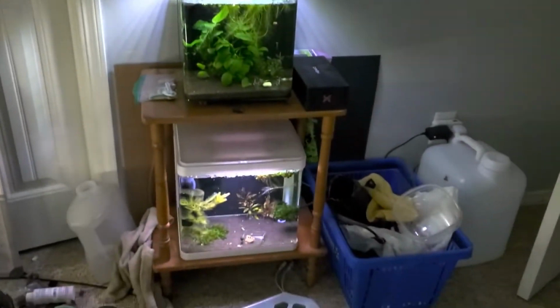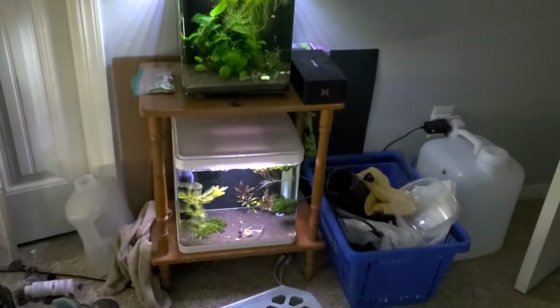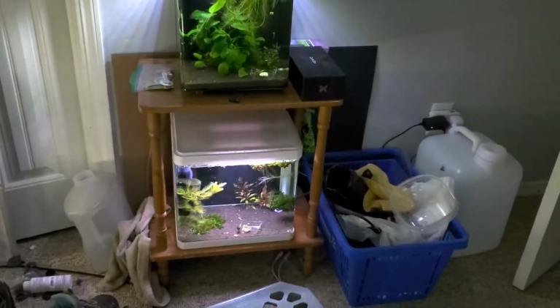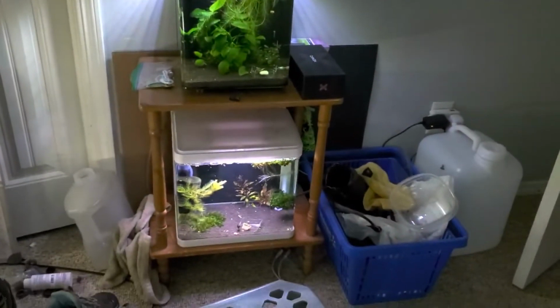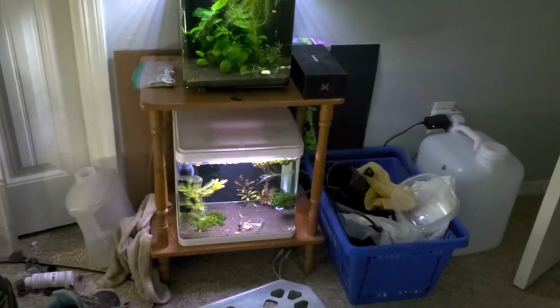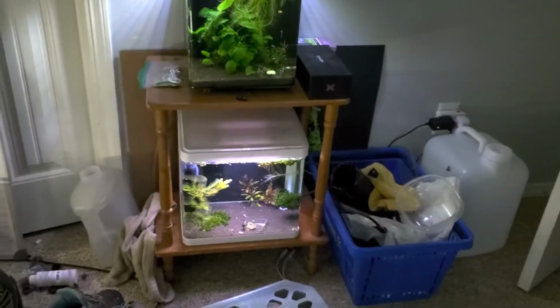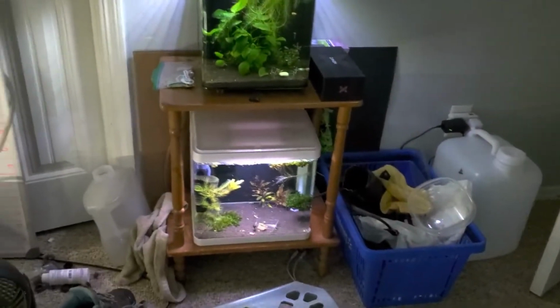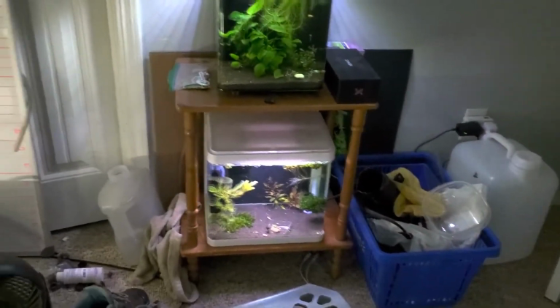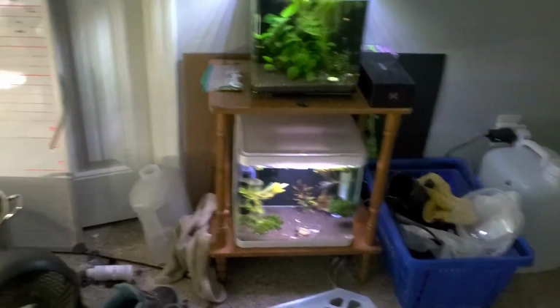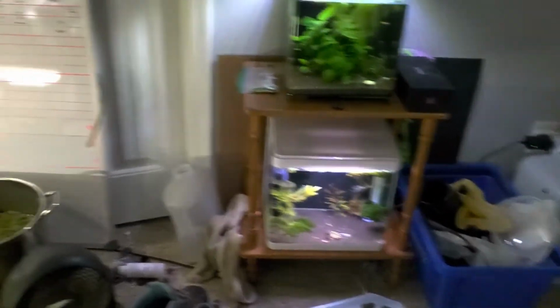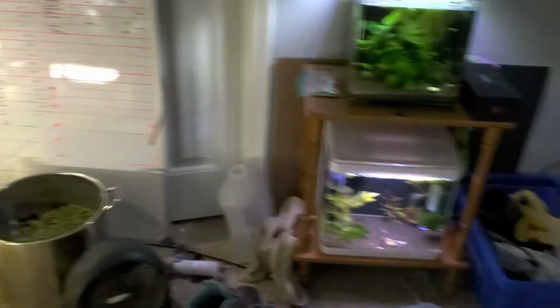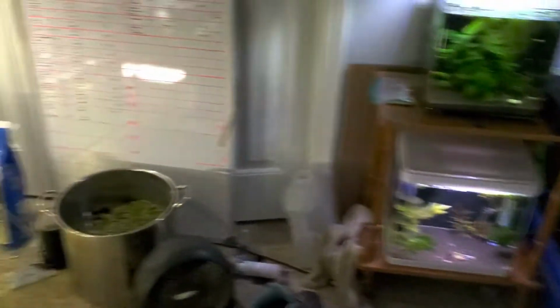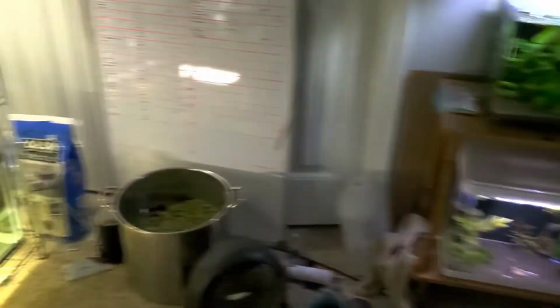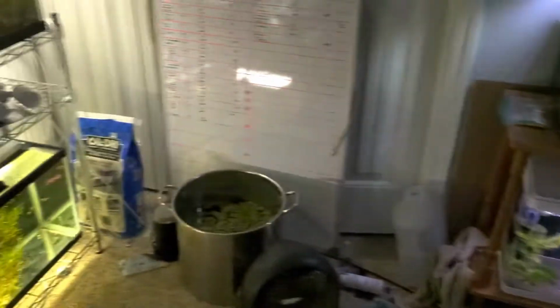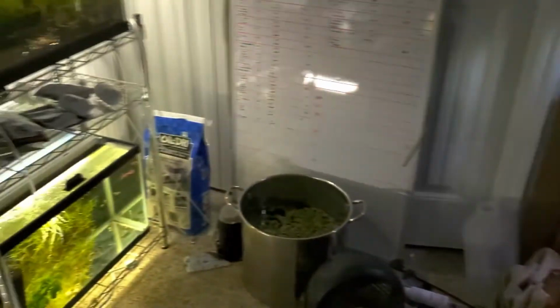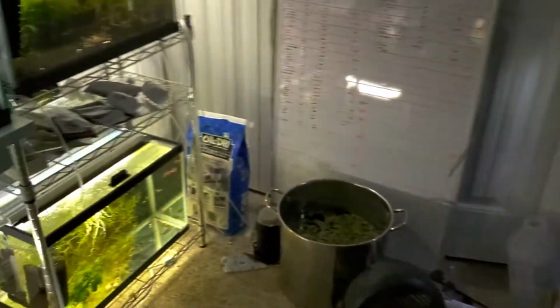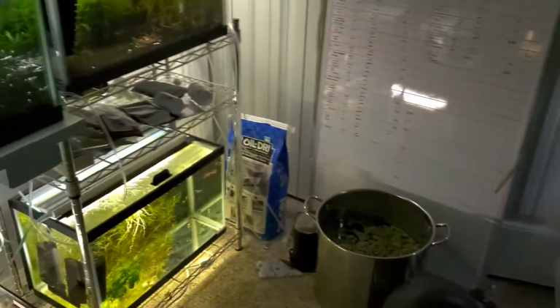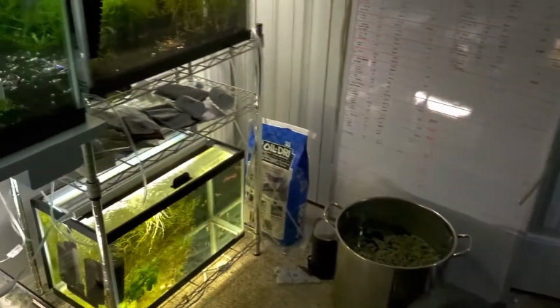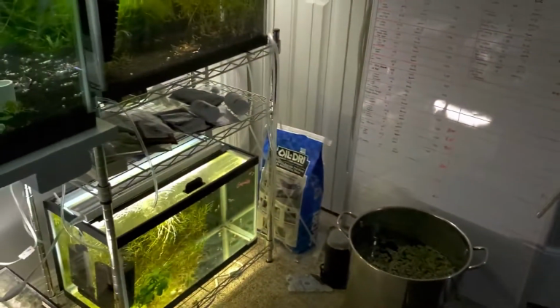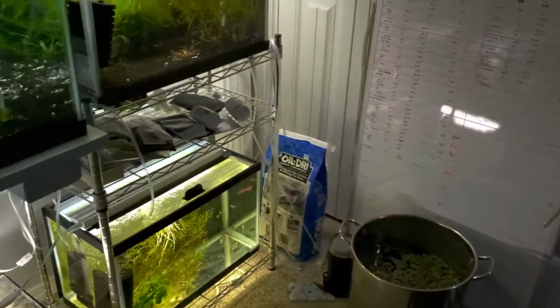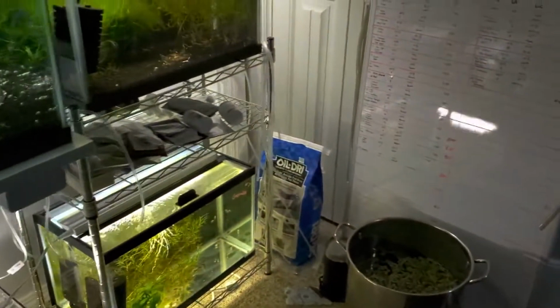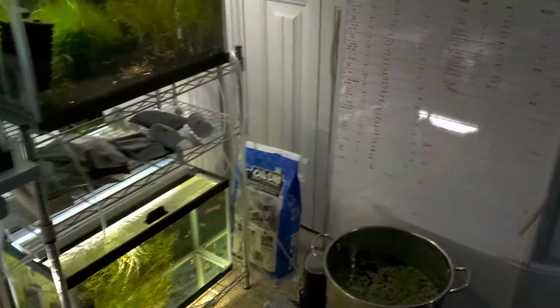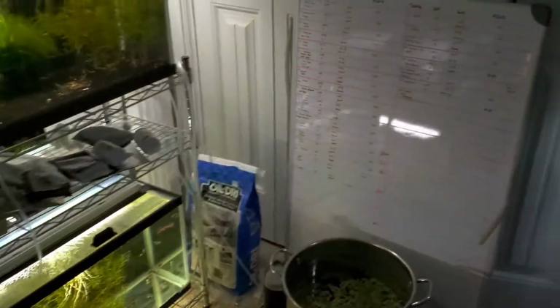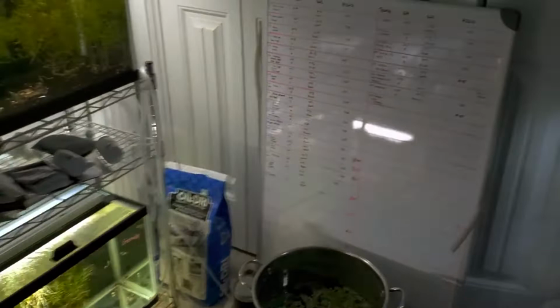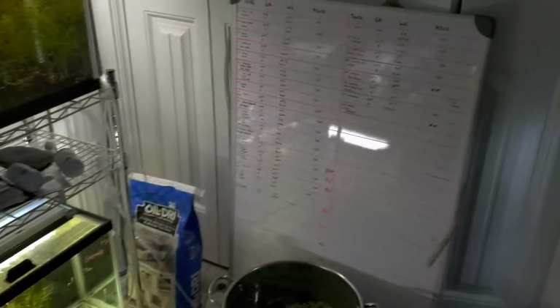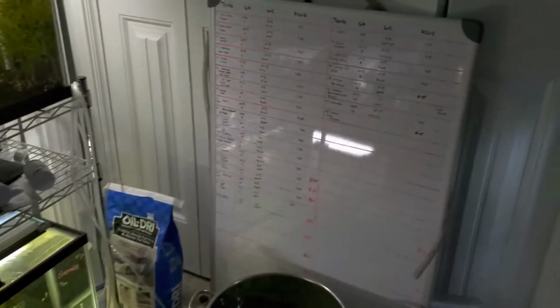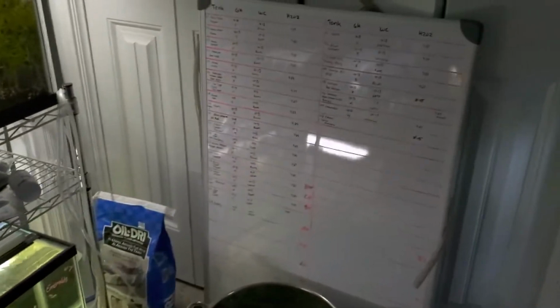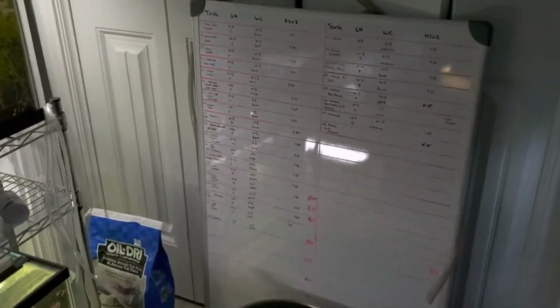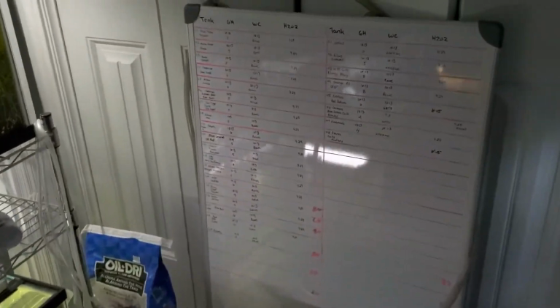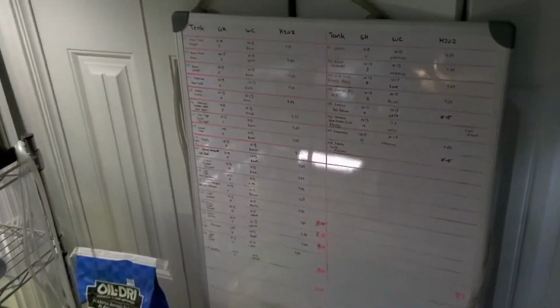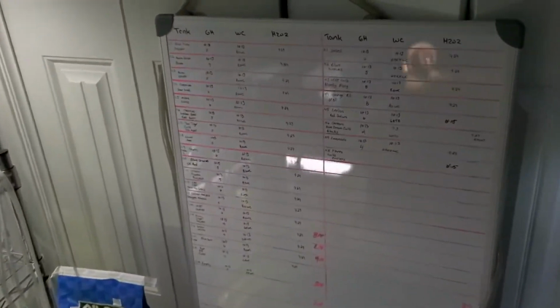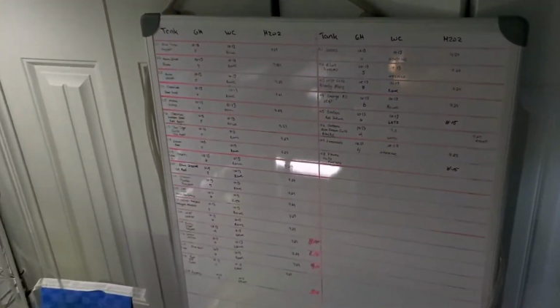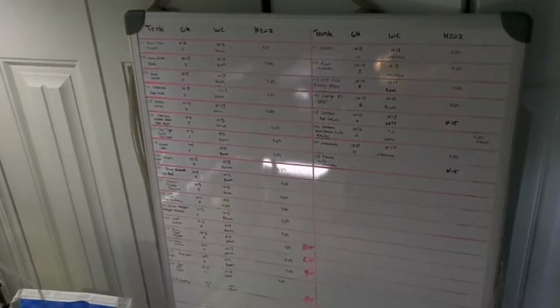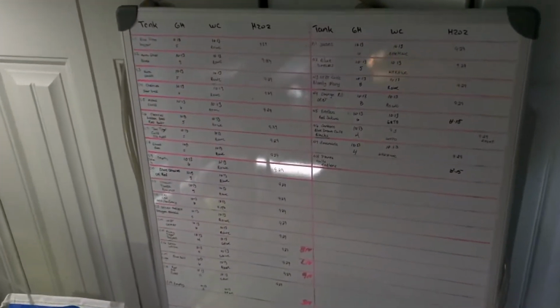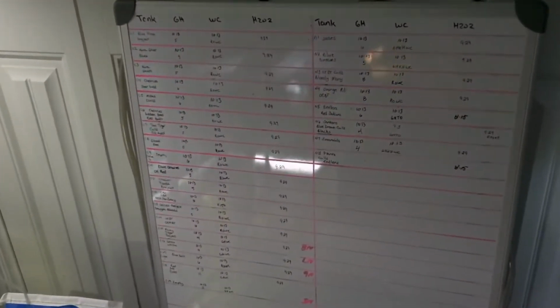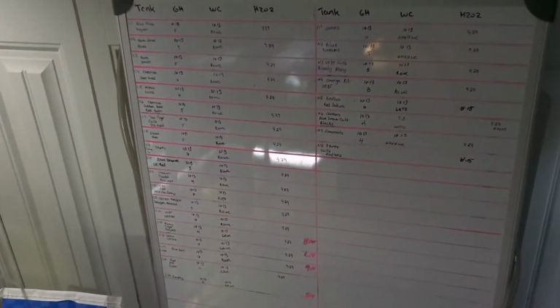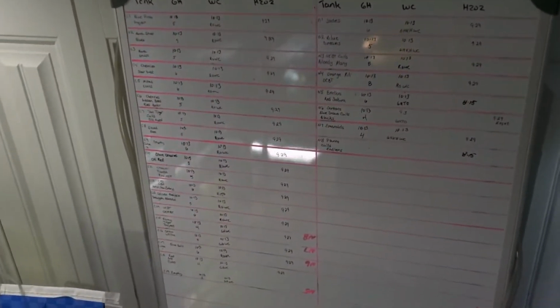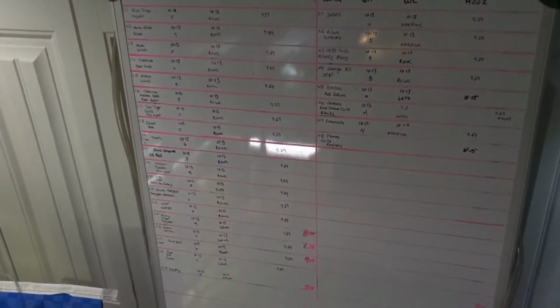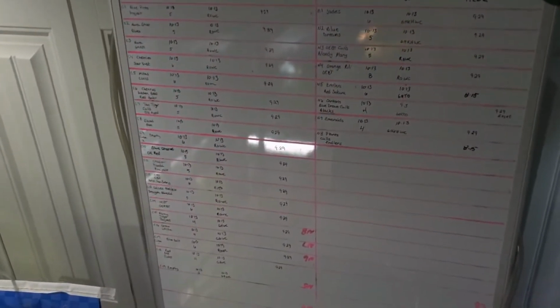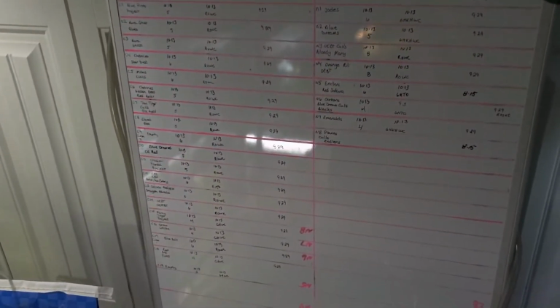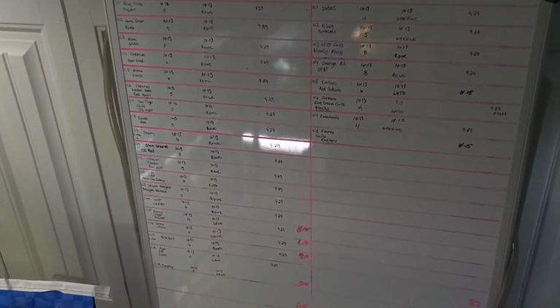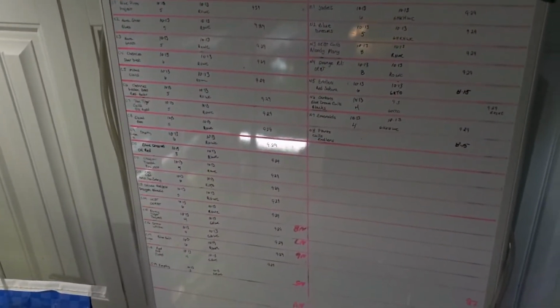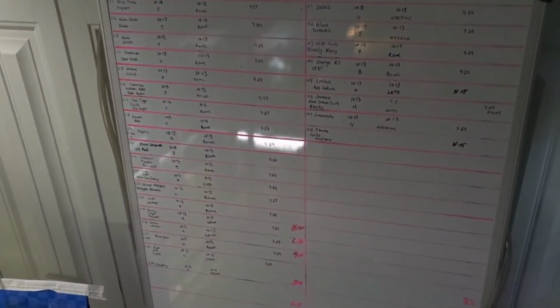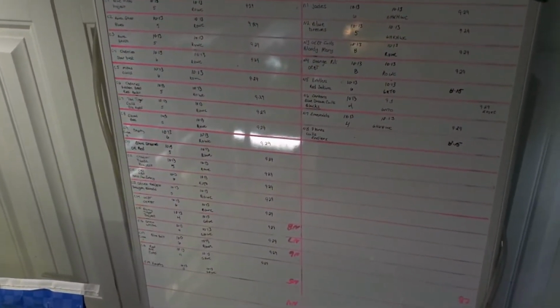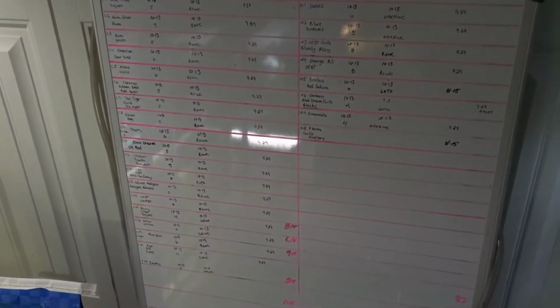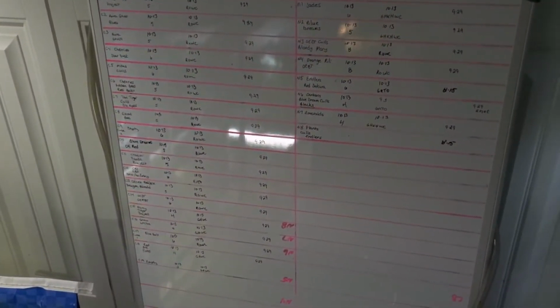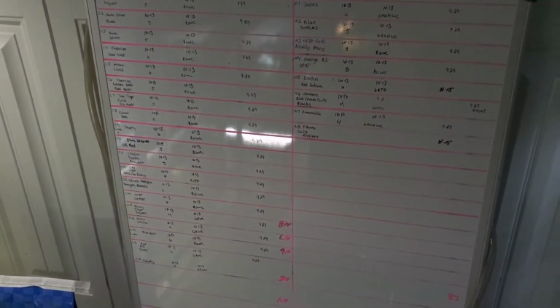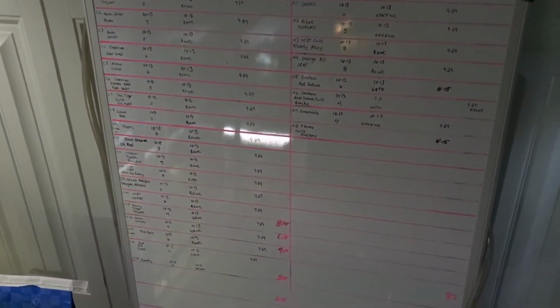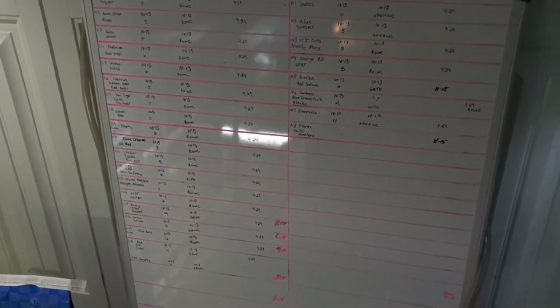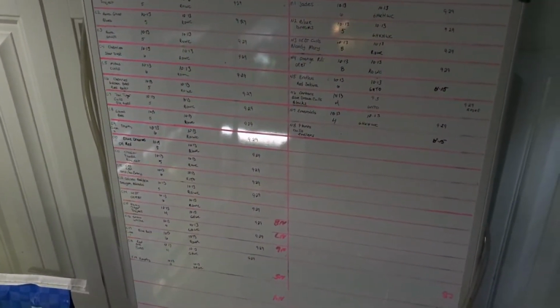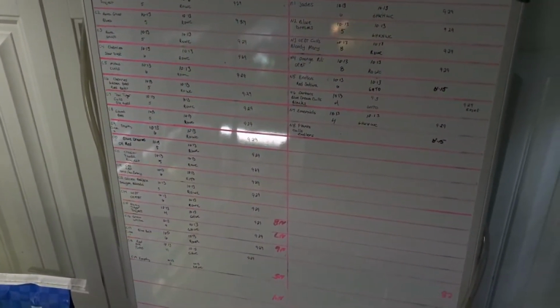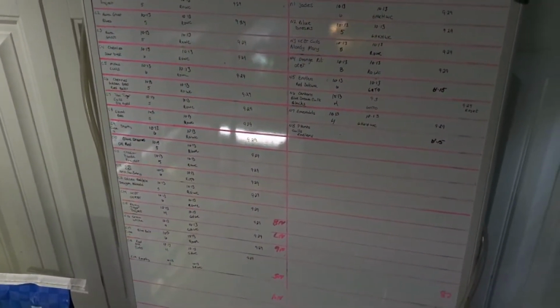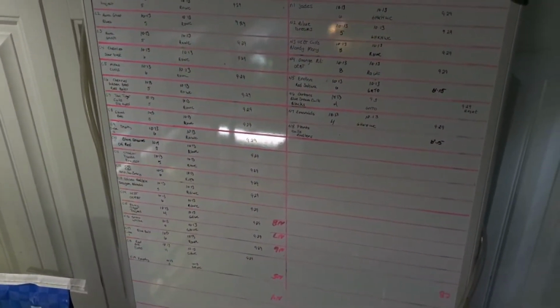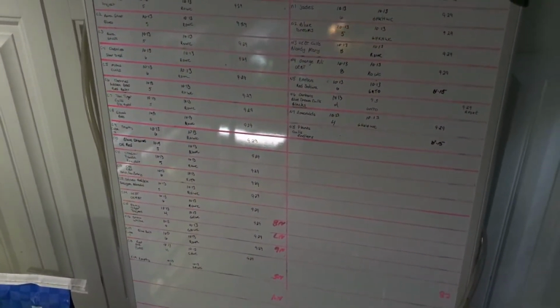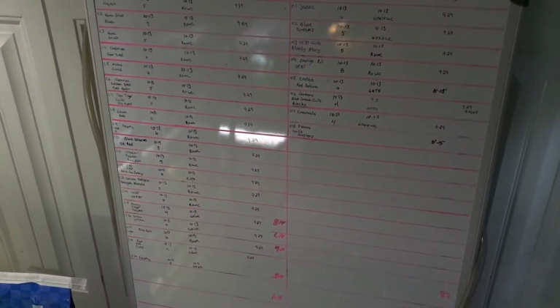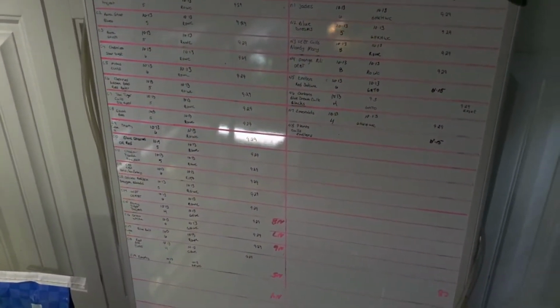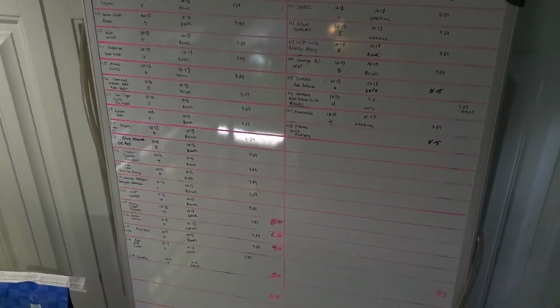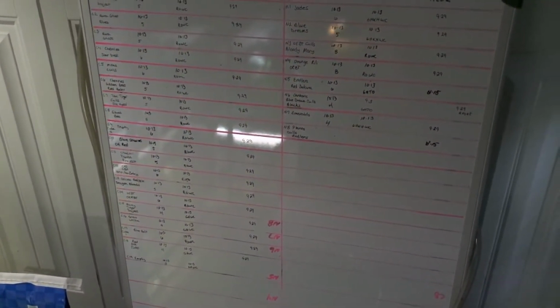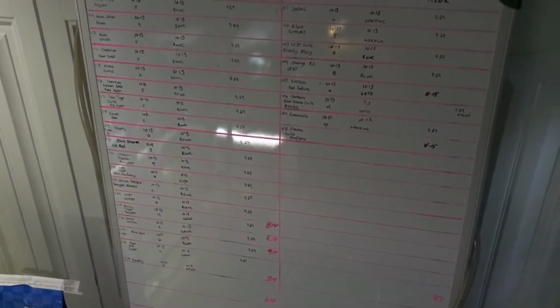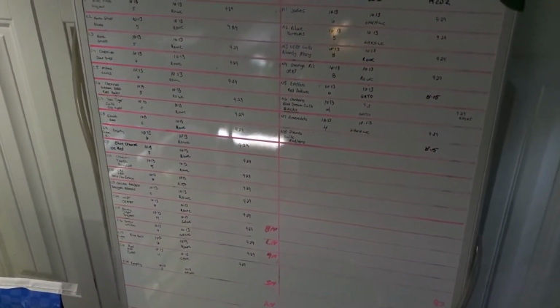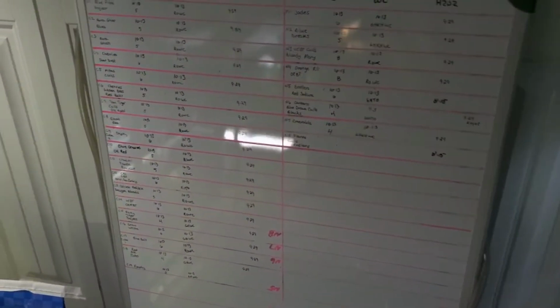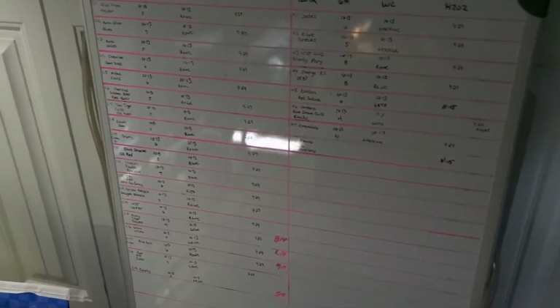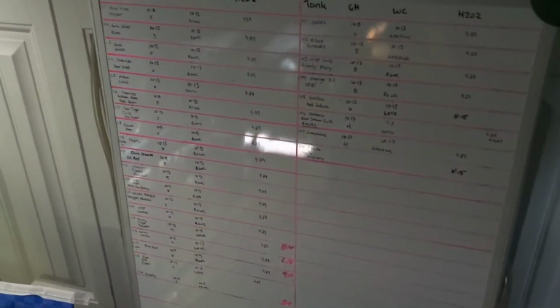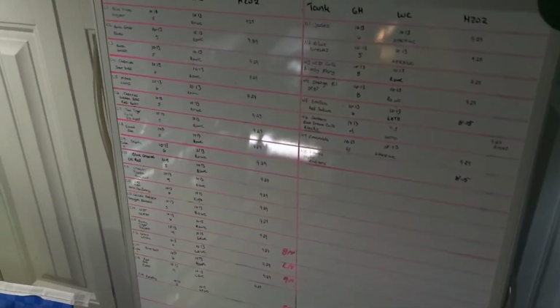And that is my messy shrimp room. Oh — and my board where I keep track of who's in what tank and when I did water changes.